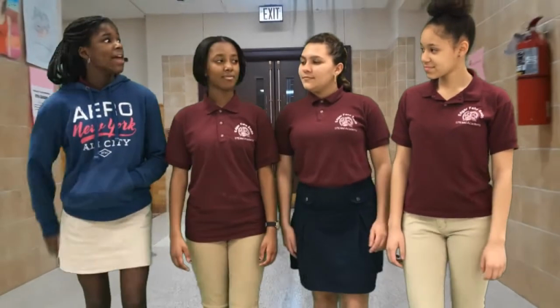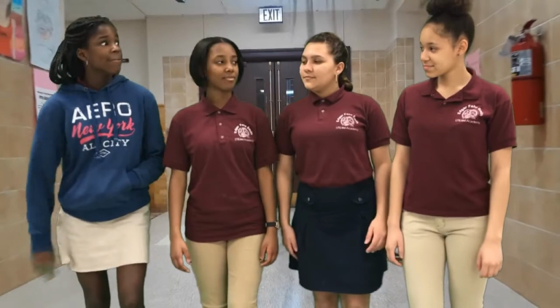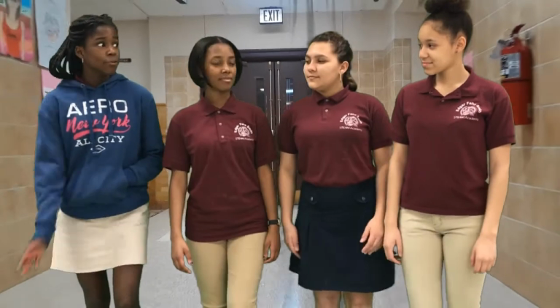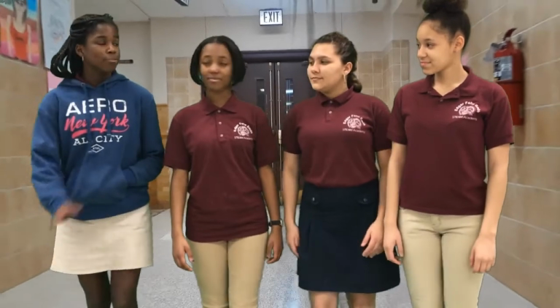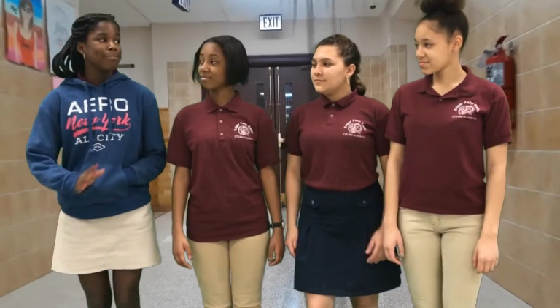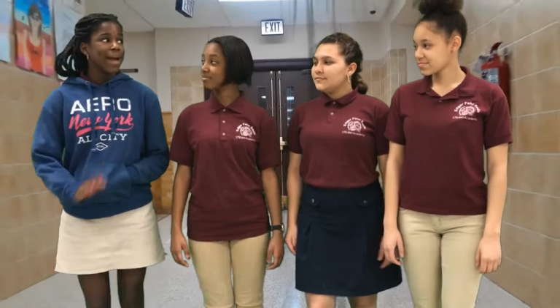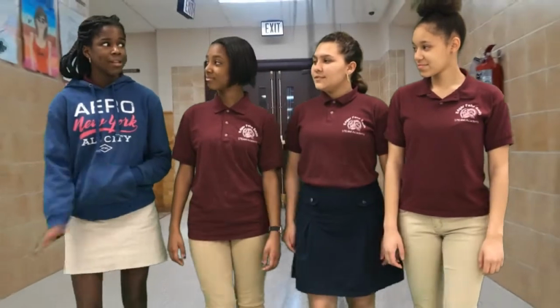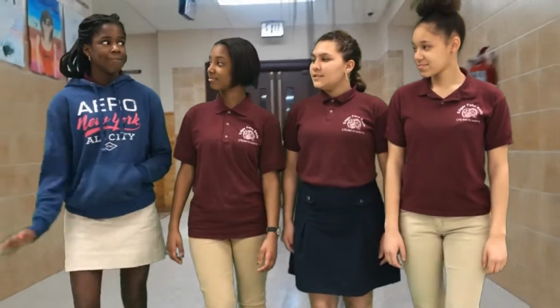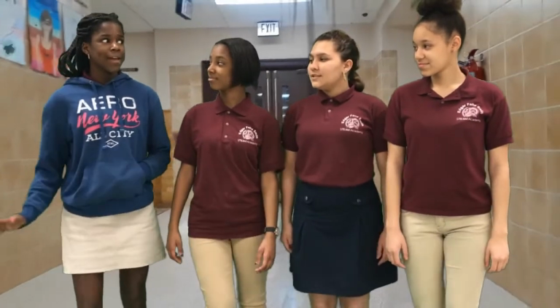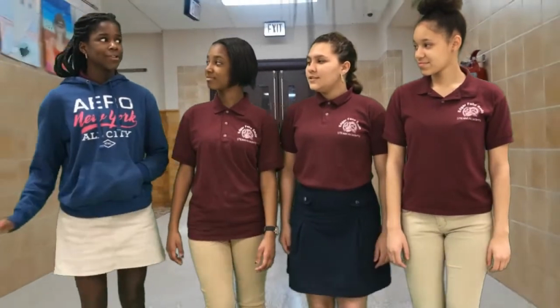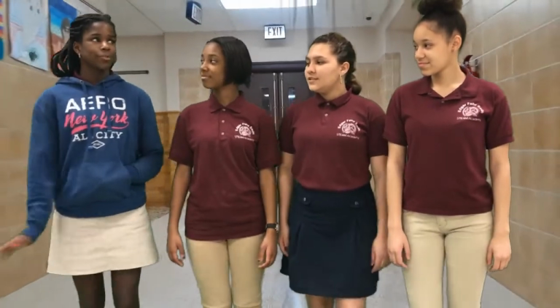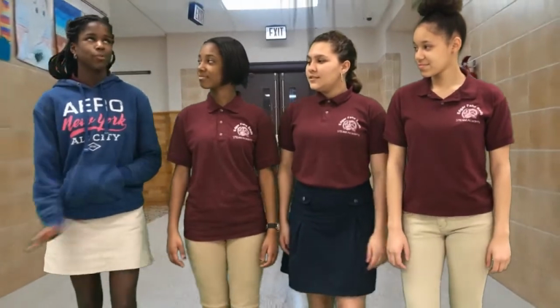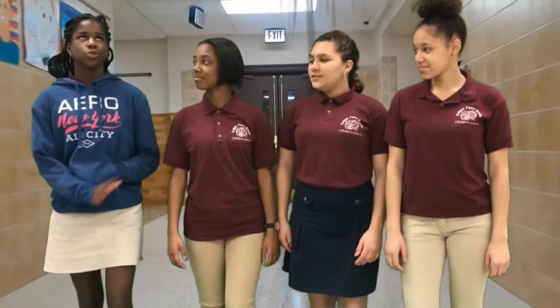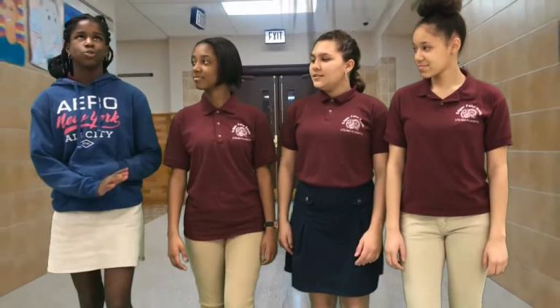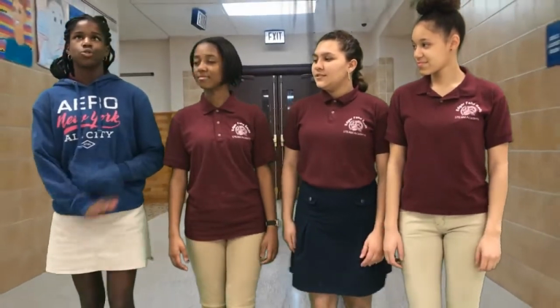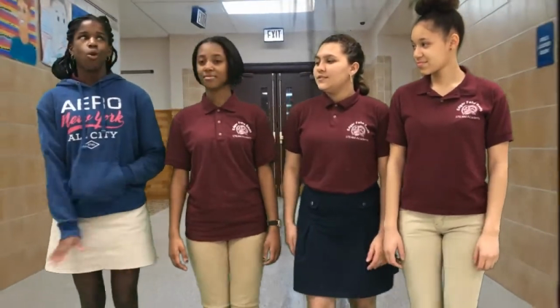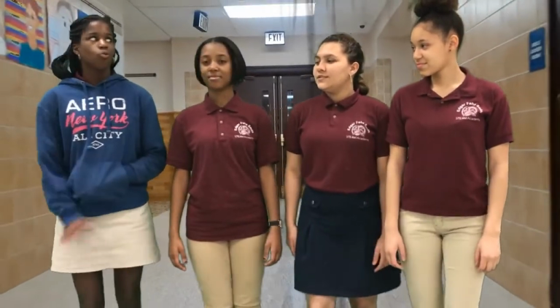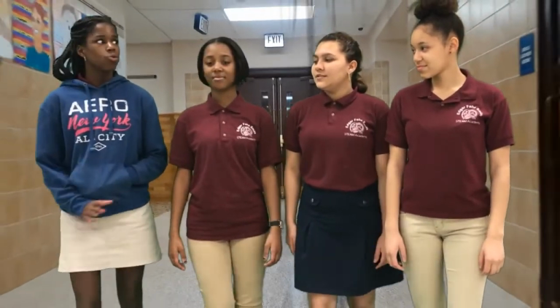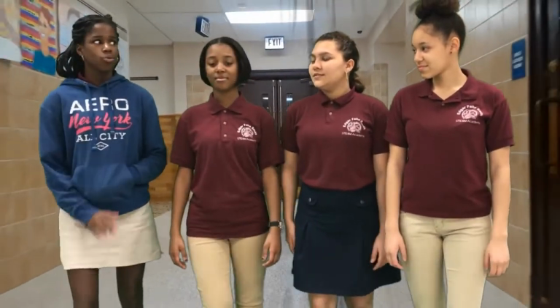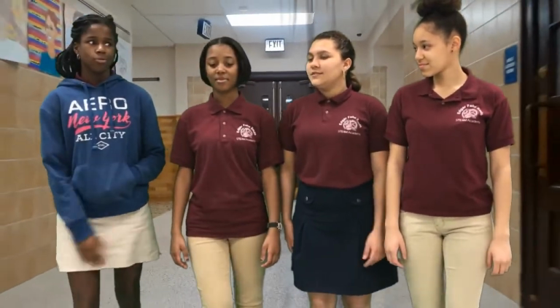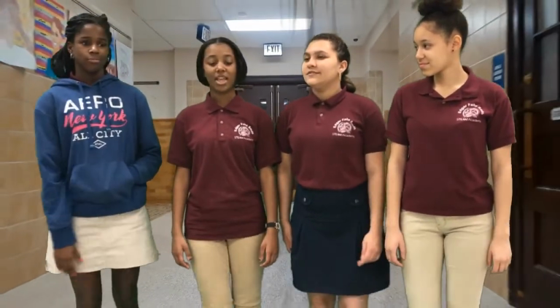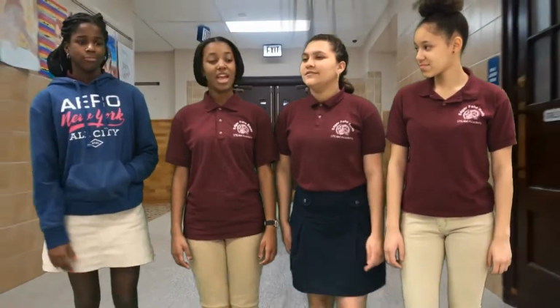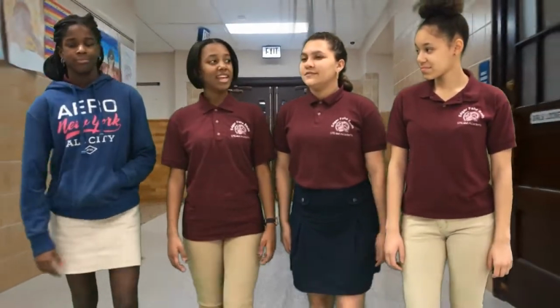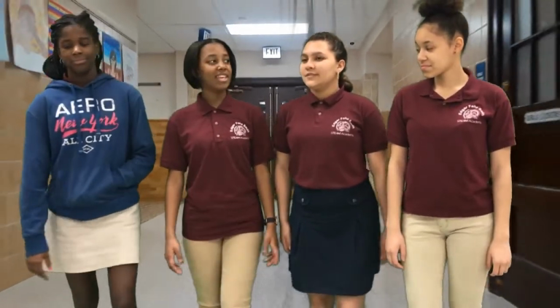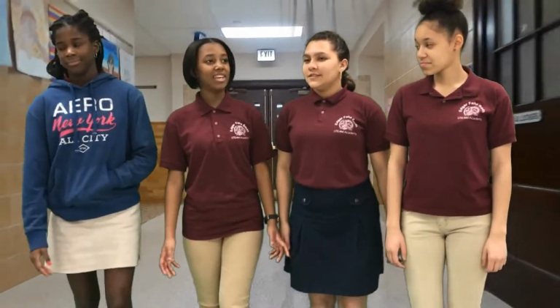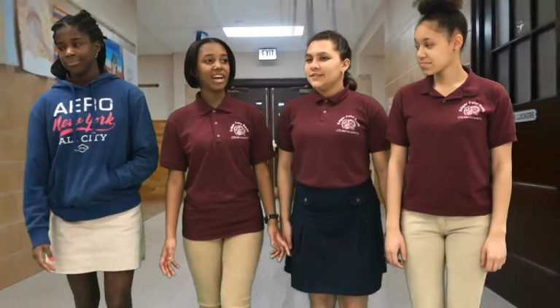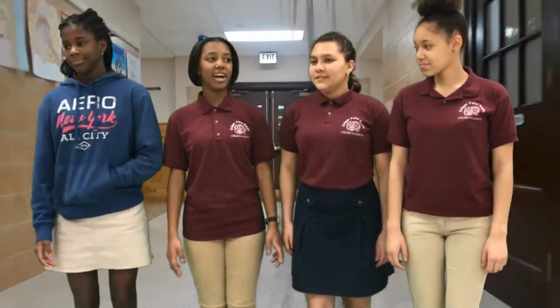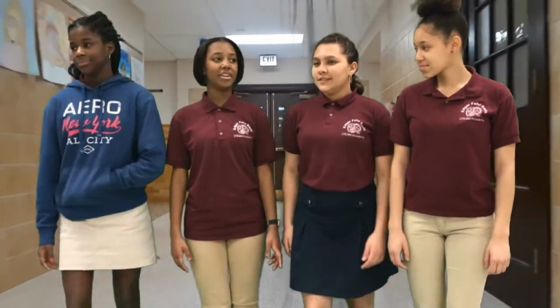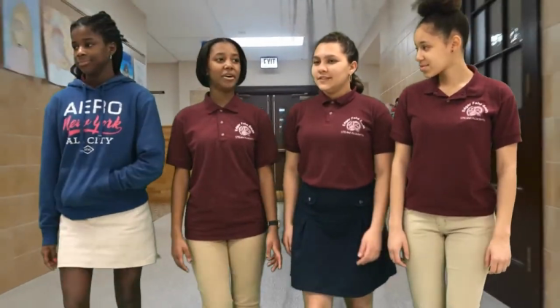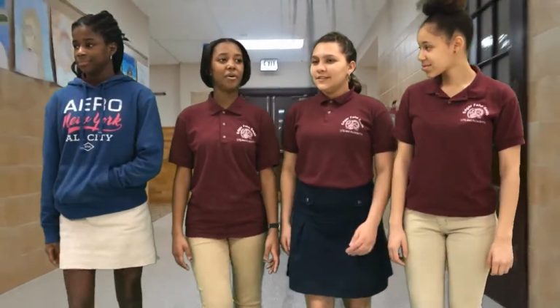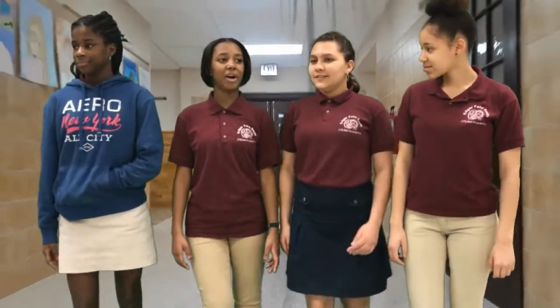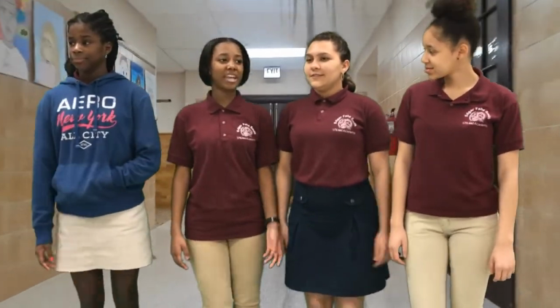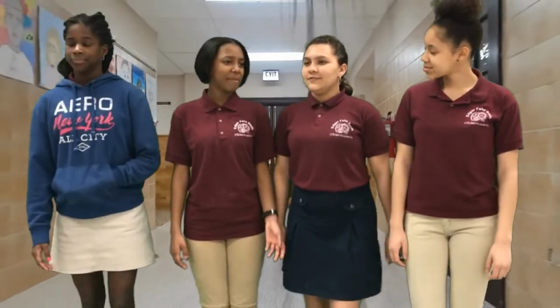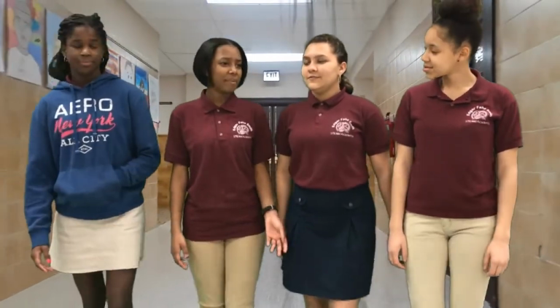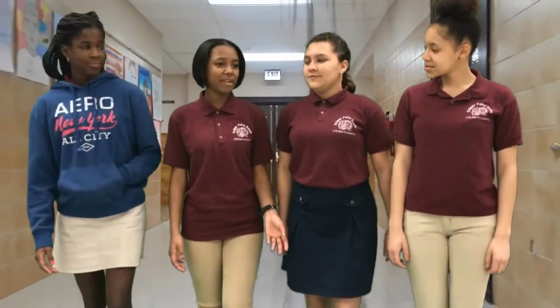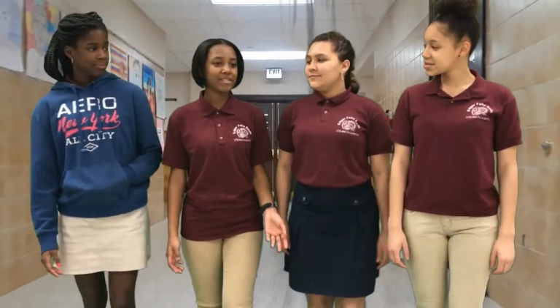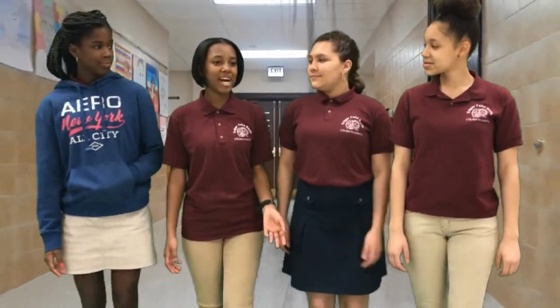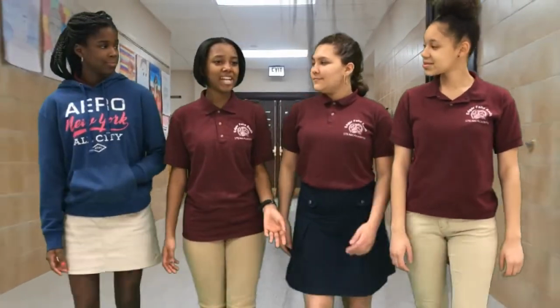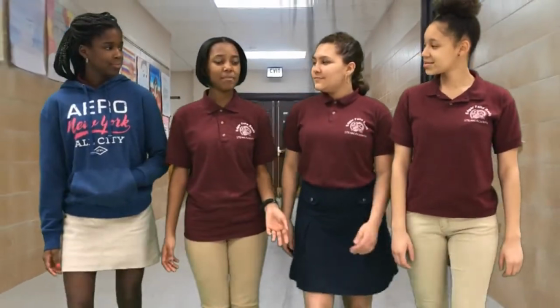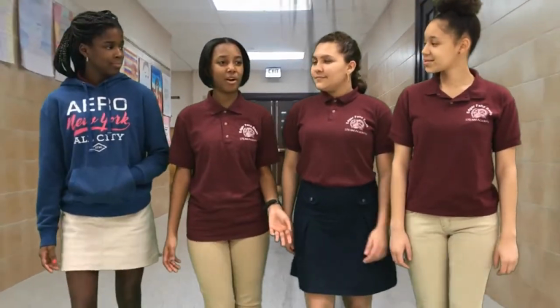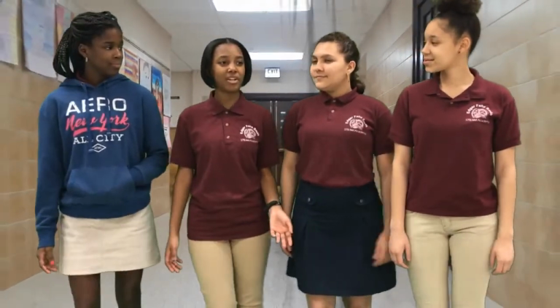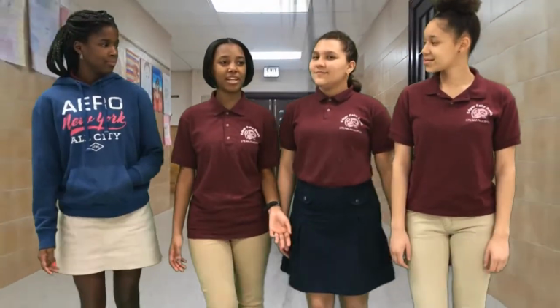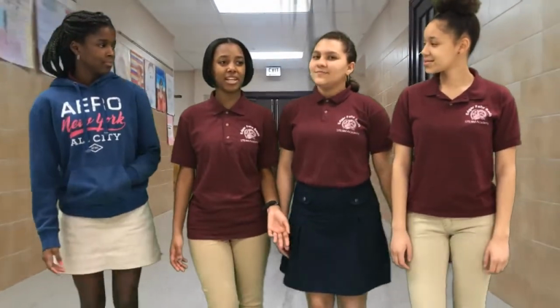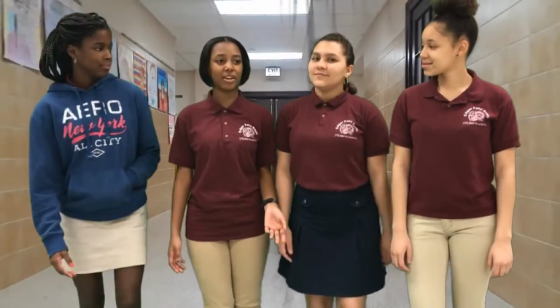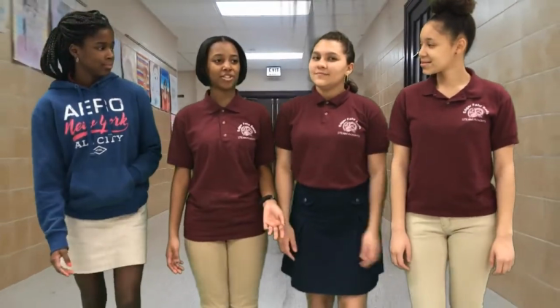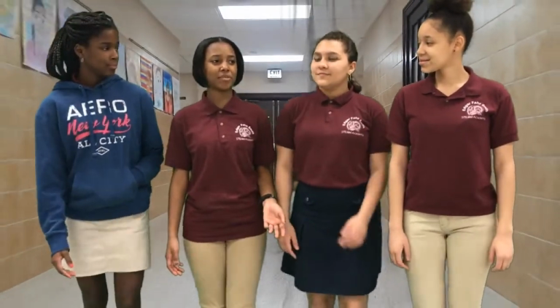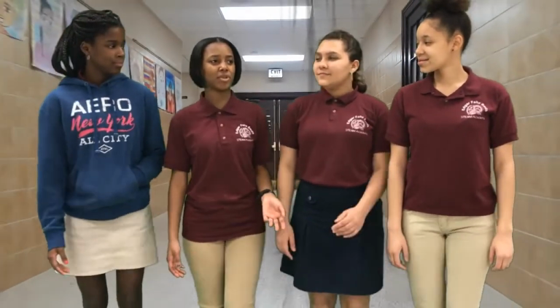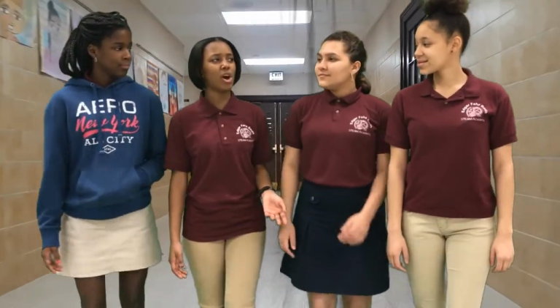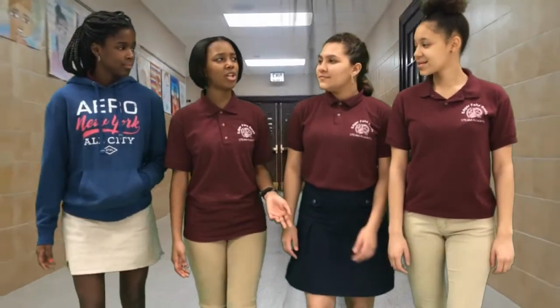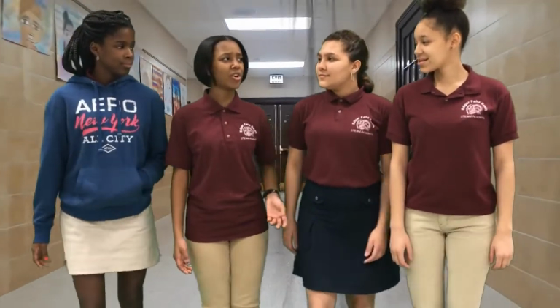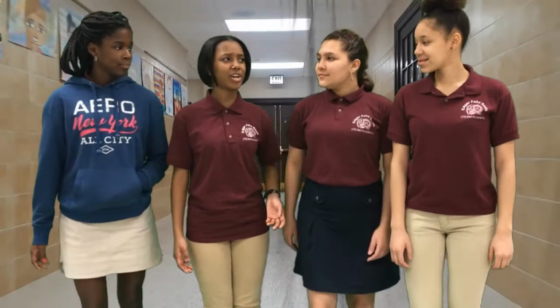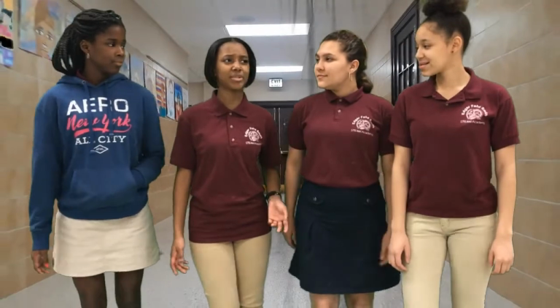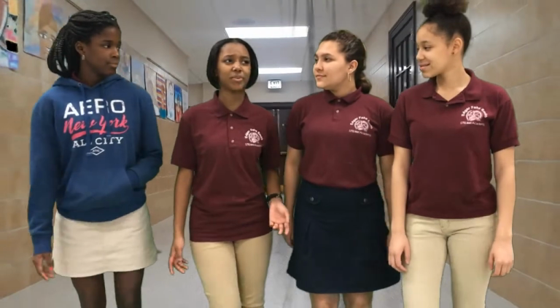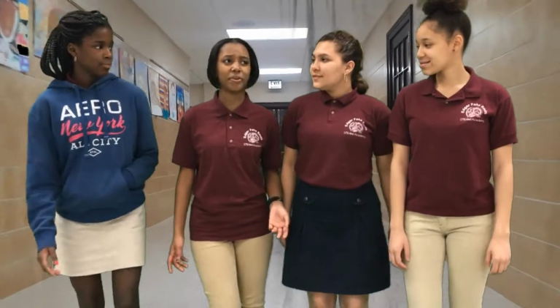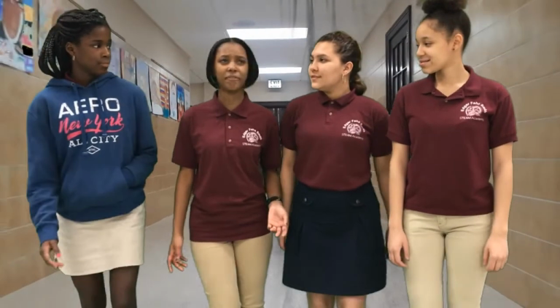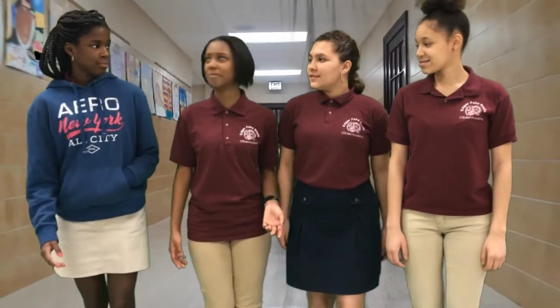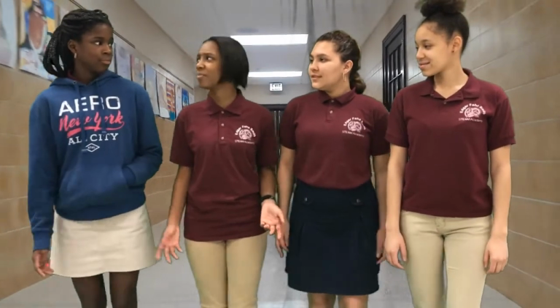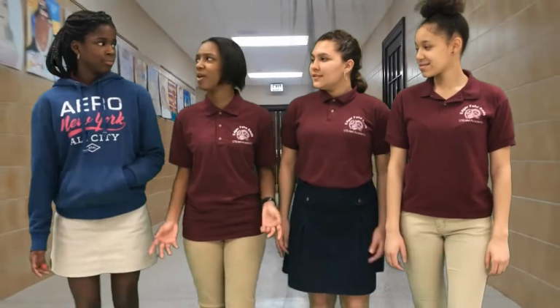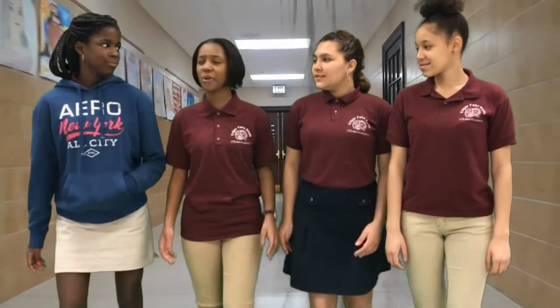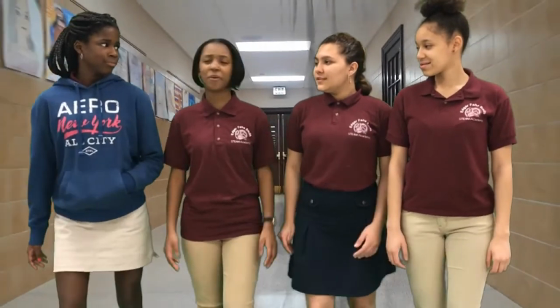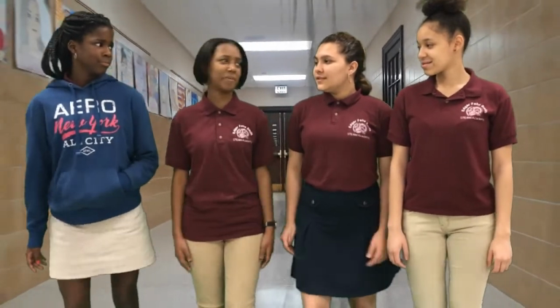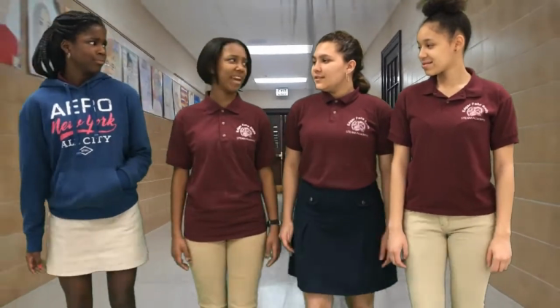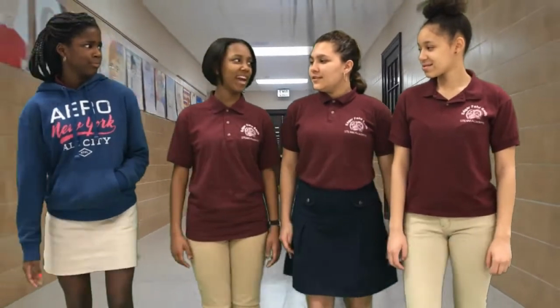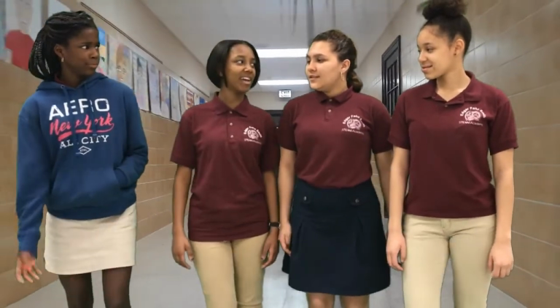Thank you for telling us about Tooling Dynamics. Manufacturing is so cool. I know — I can't believe tiny parts like that are shipped all across the world from York, PA.